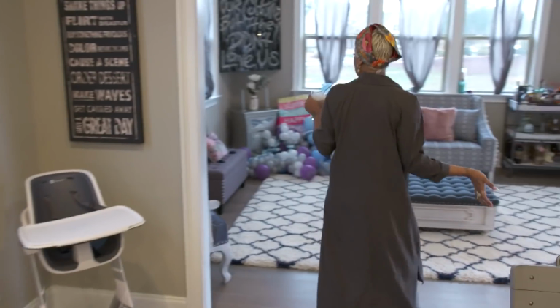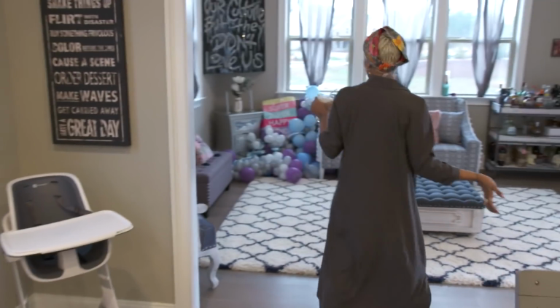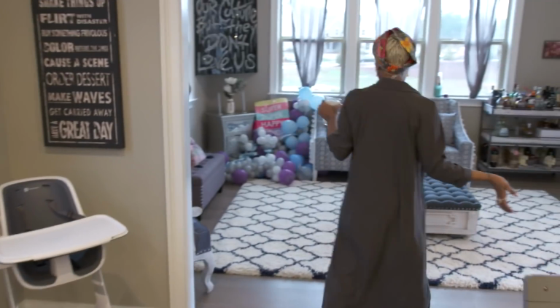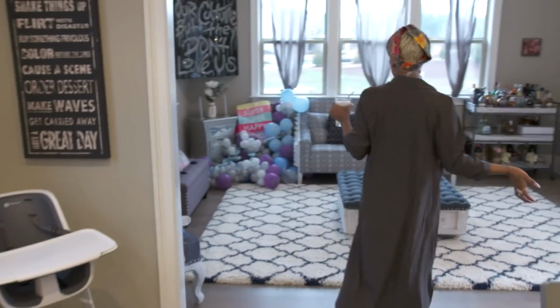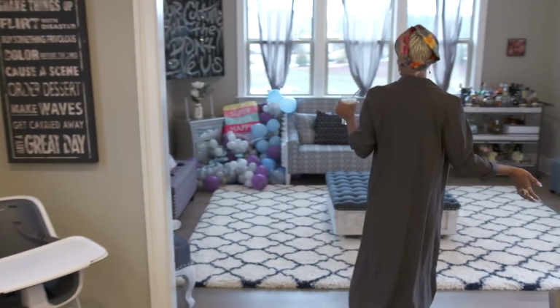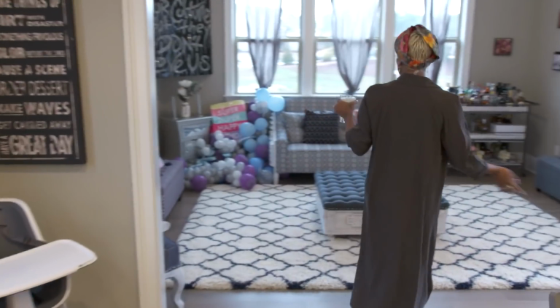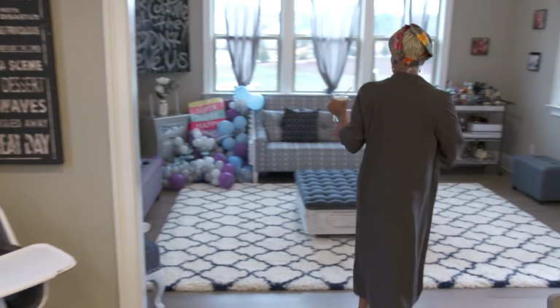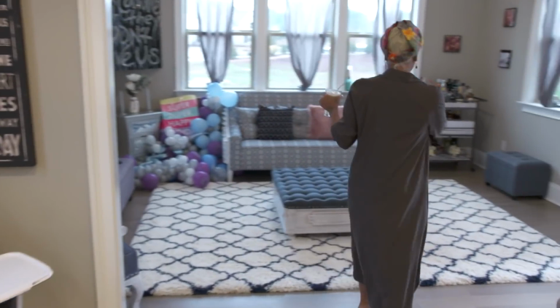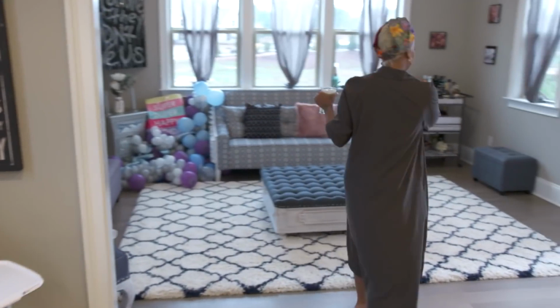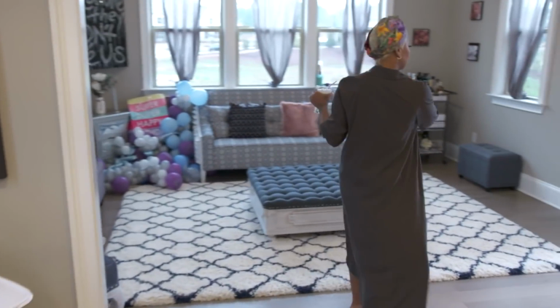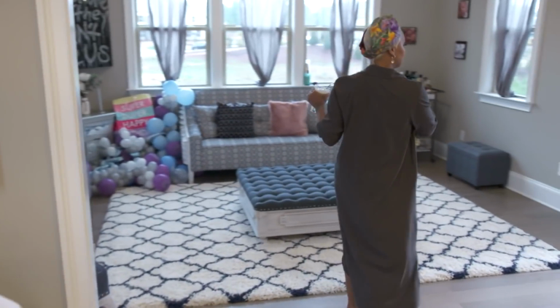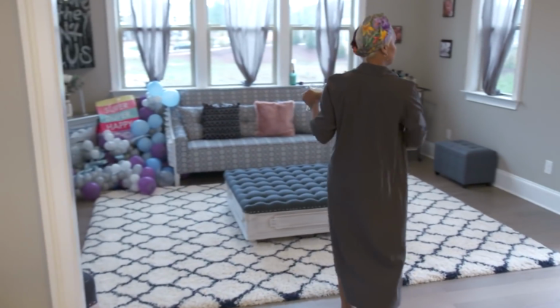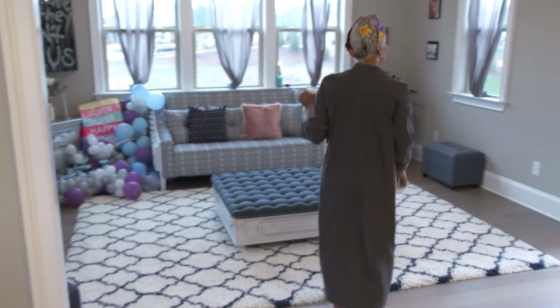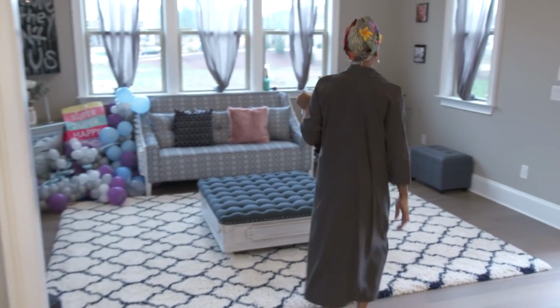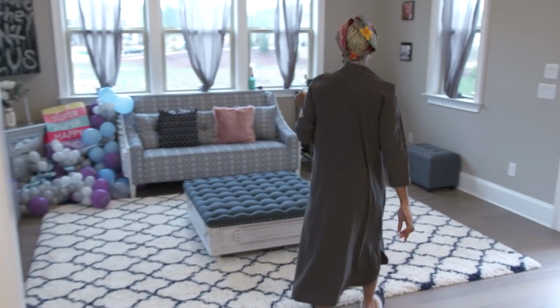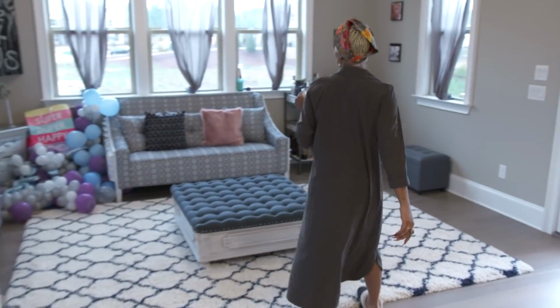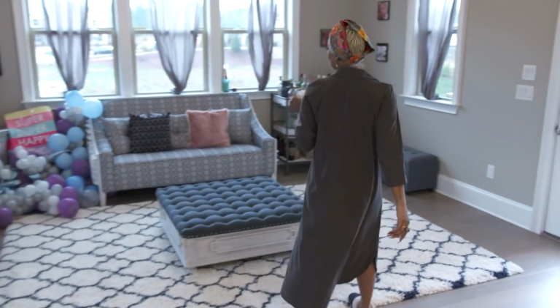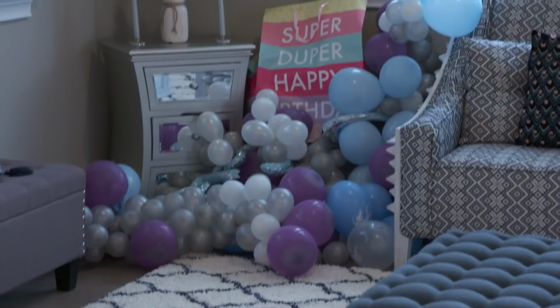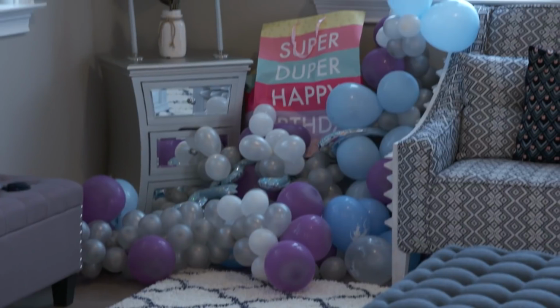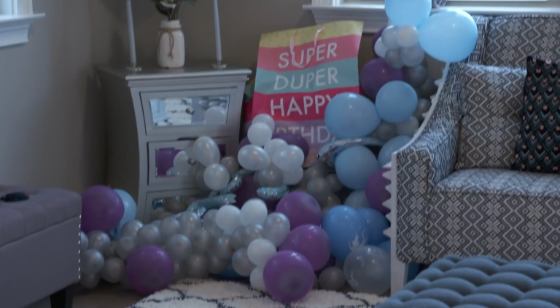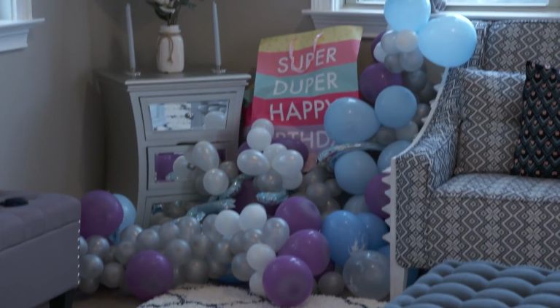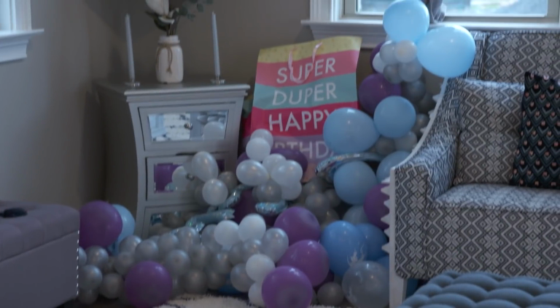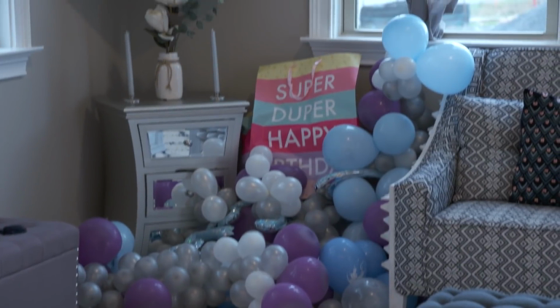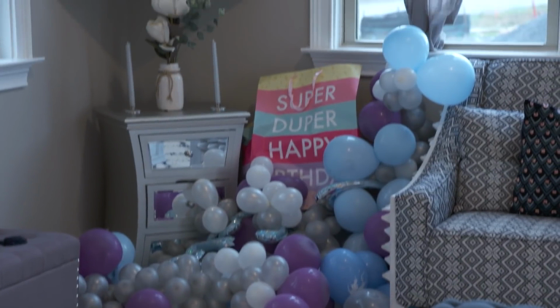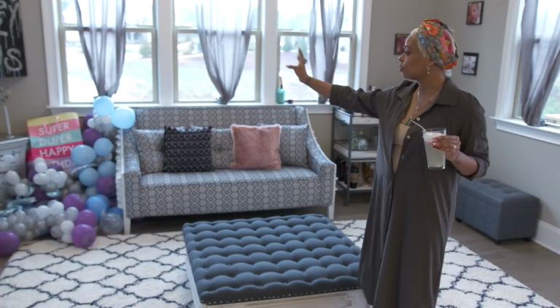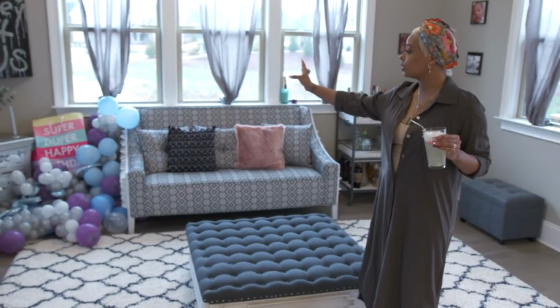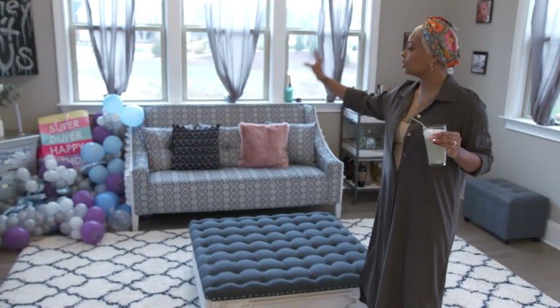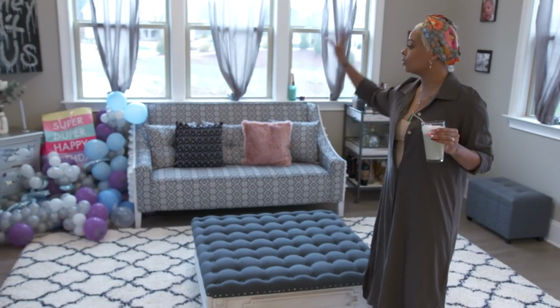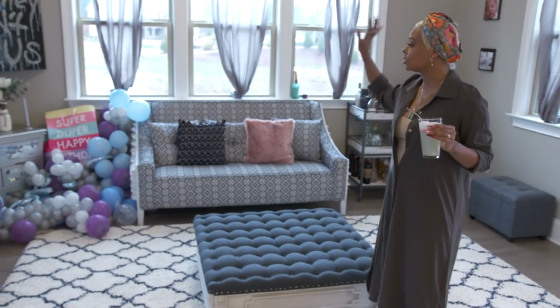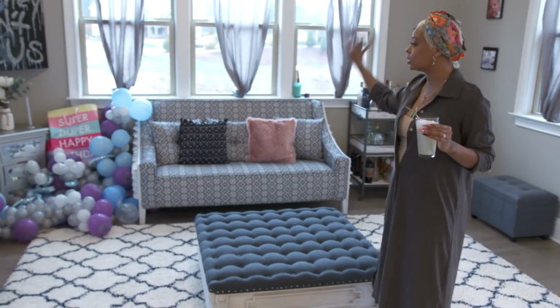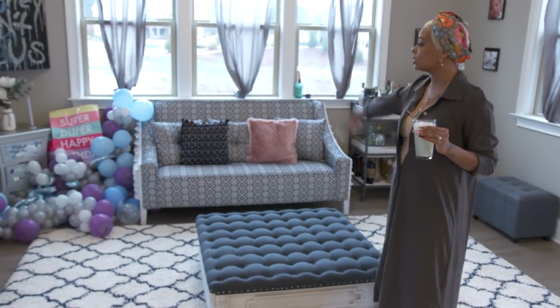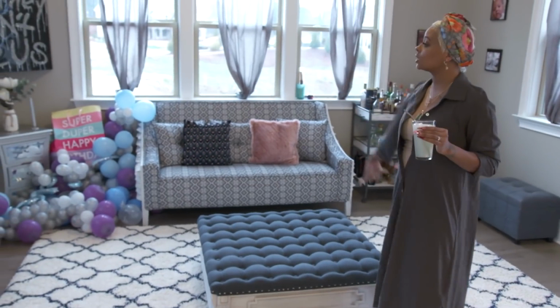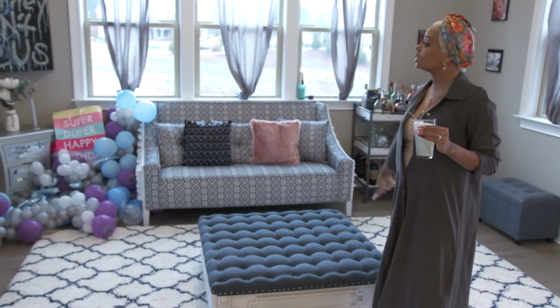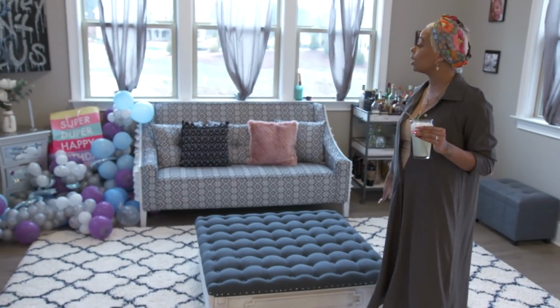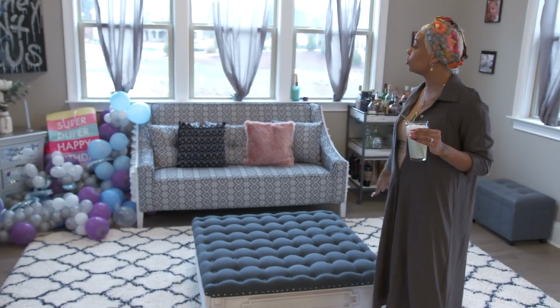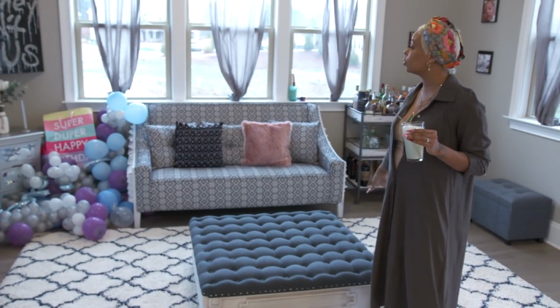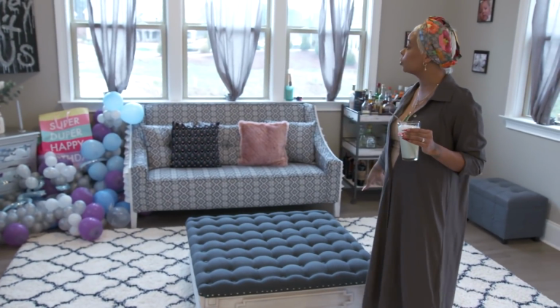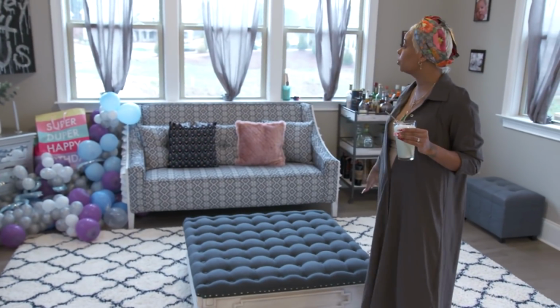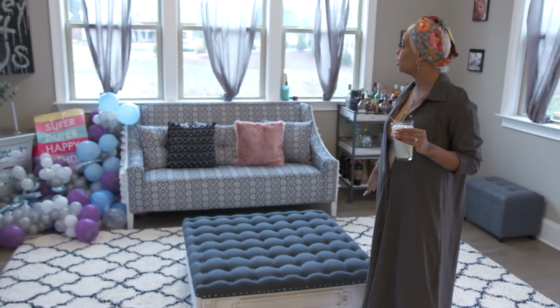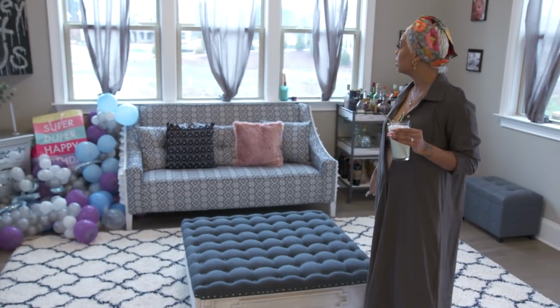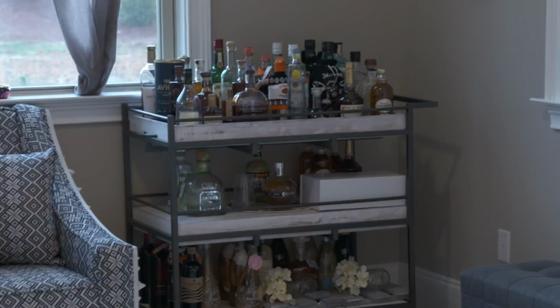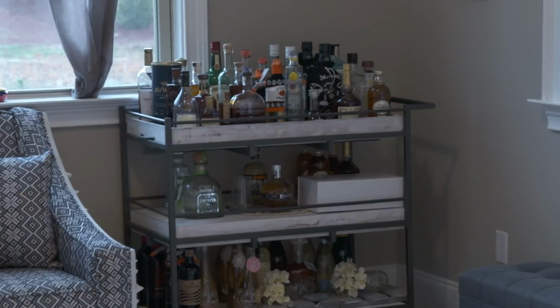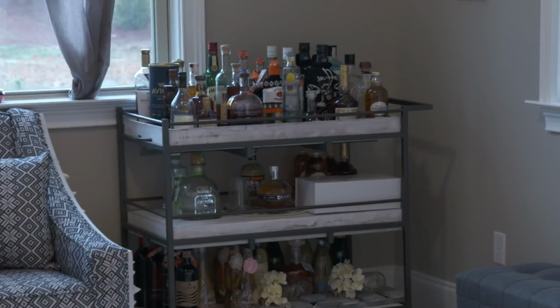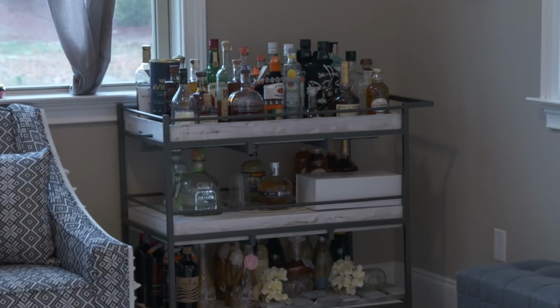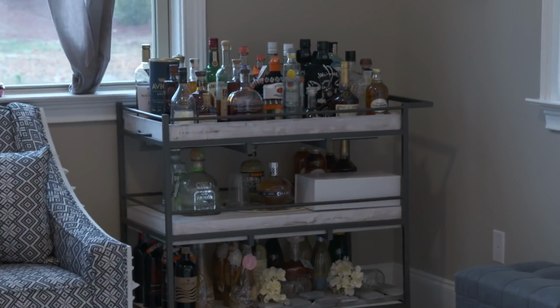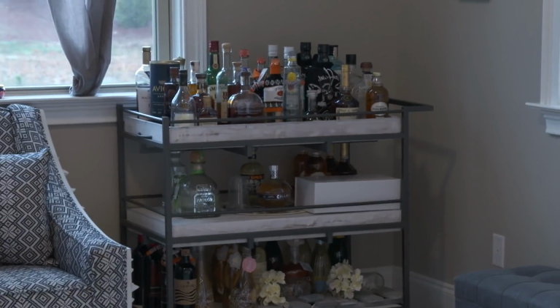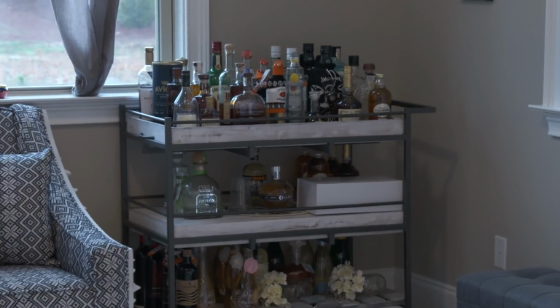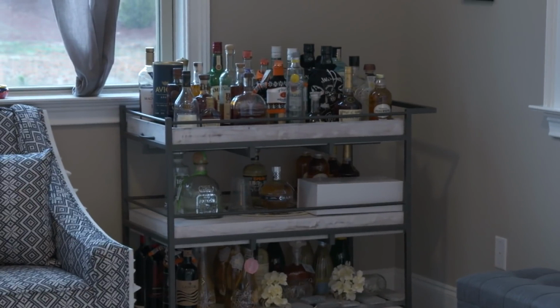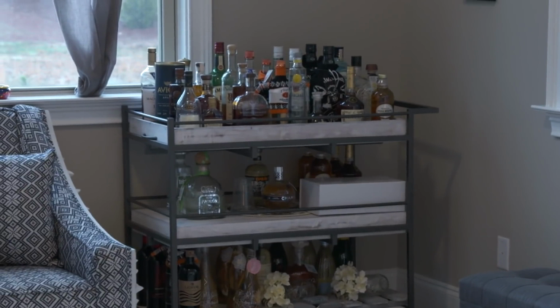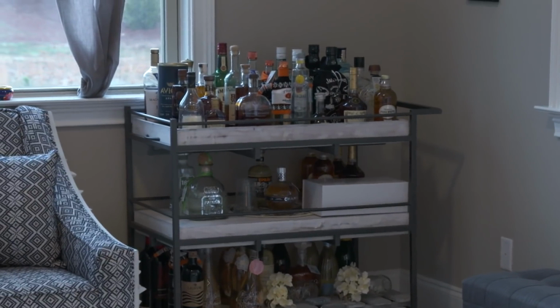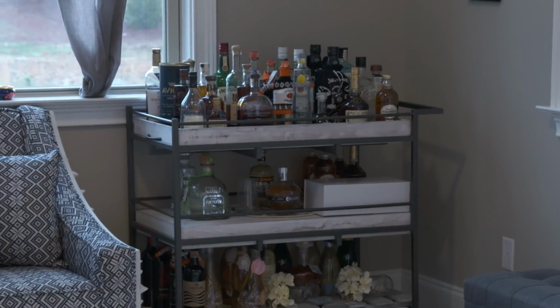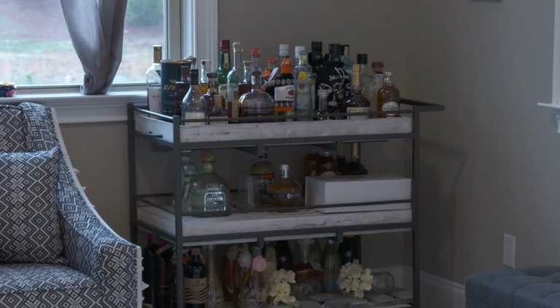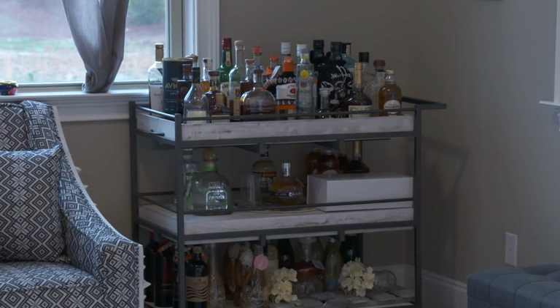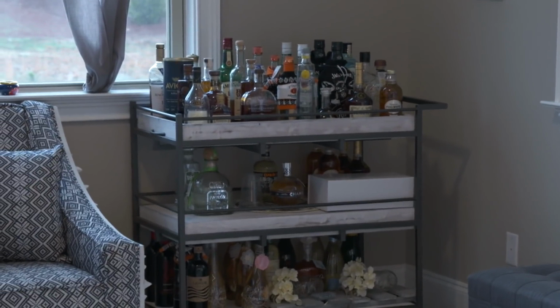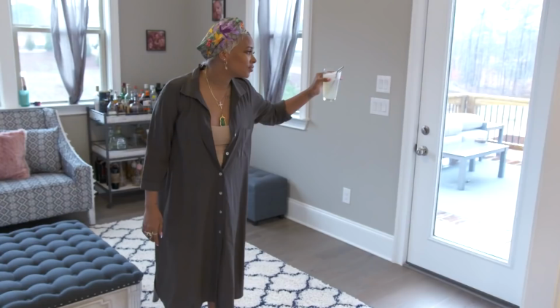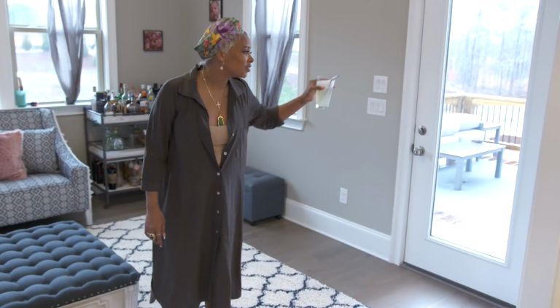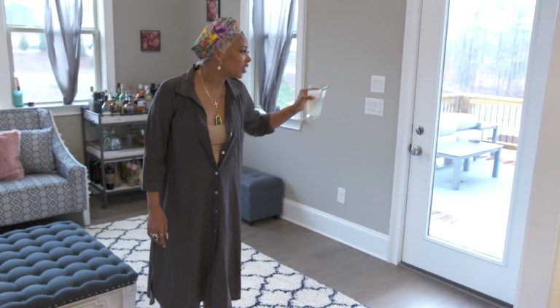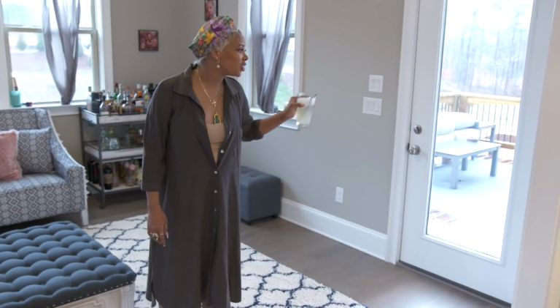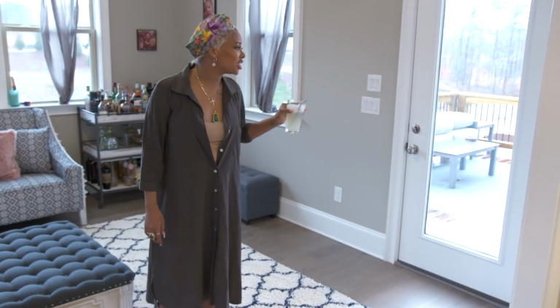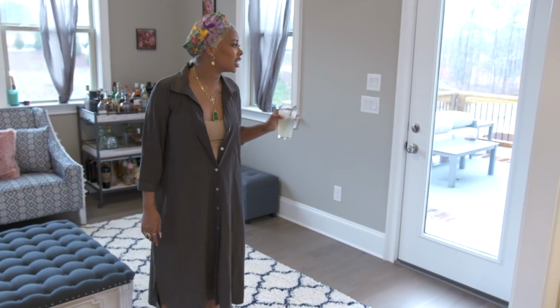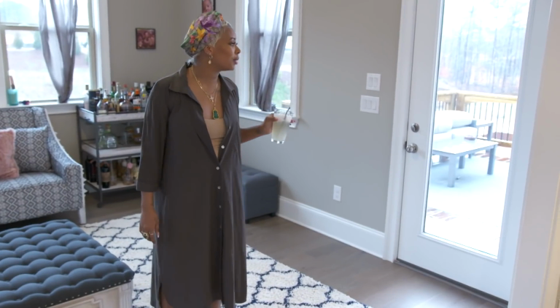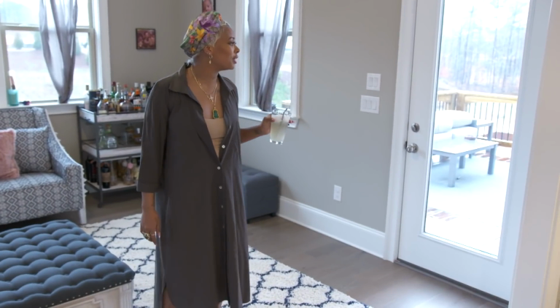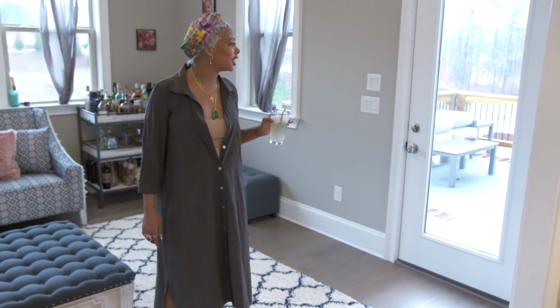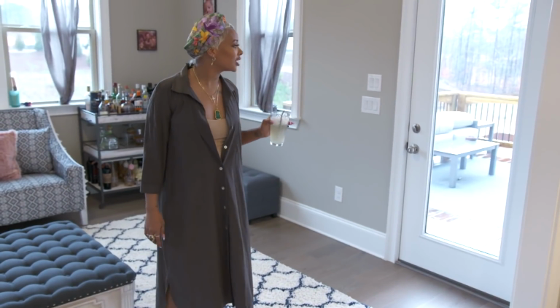We like balloons in this house, so we have some leftover balloons. This is the sunroom — this is where you come have your cocktails. There's the top deck.